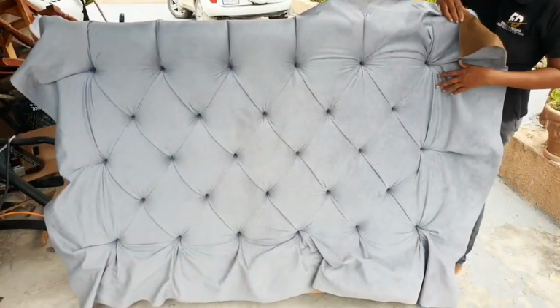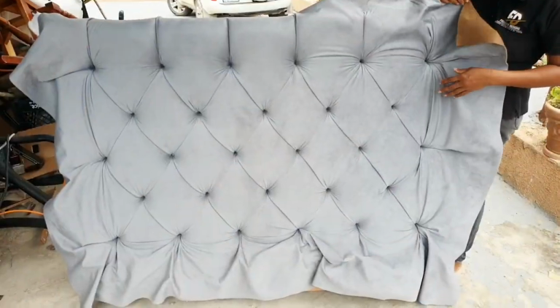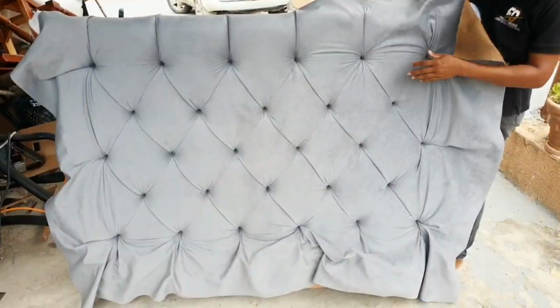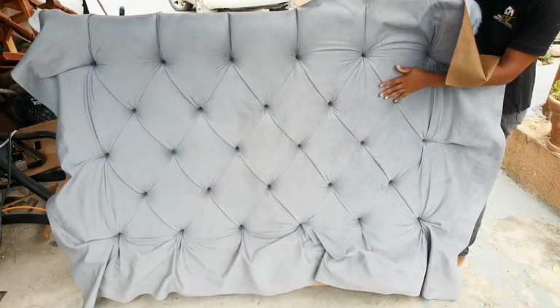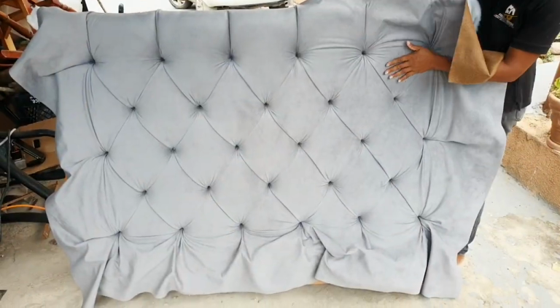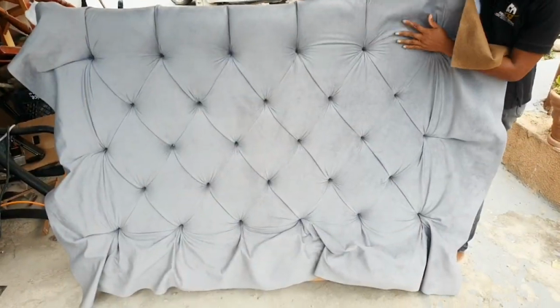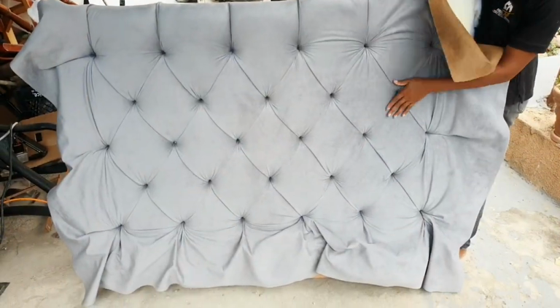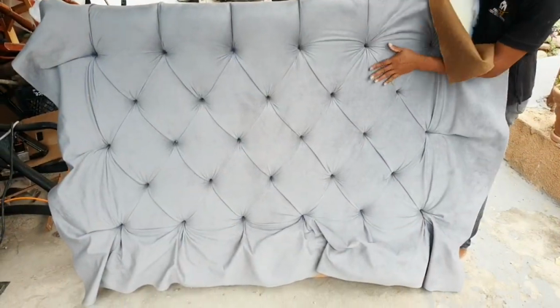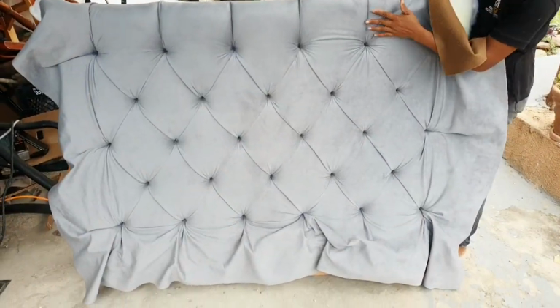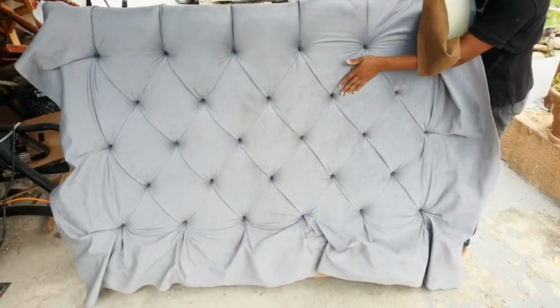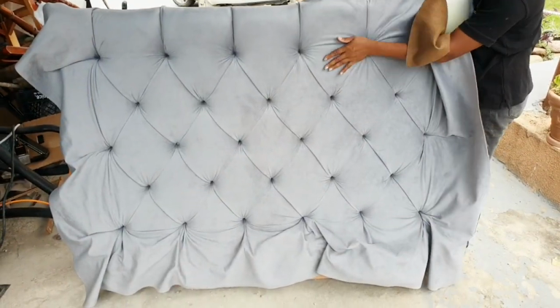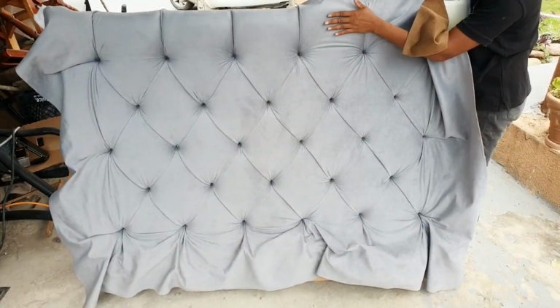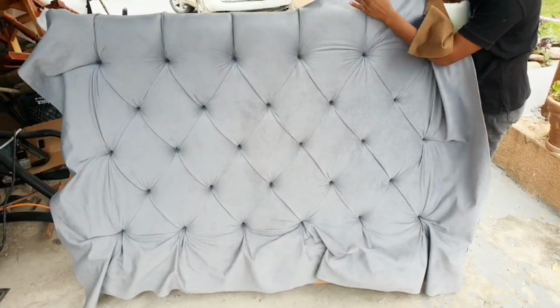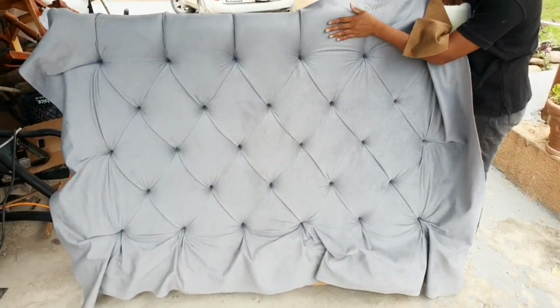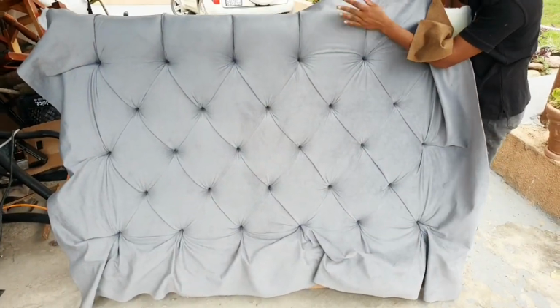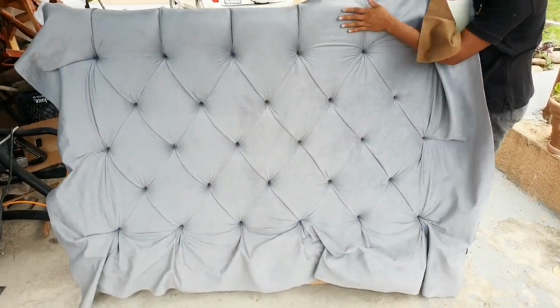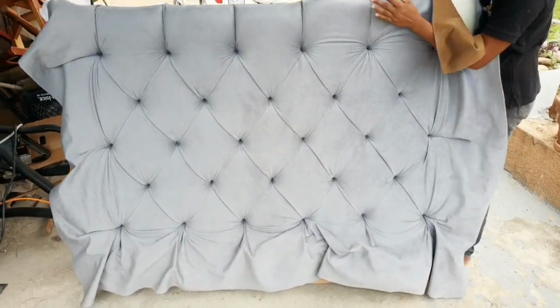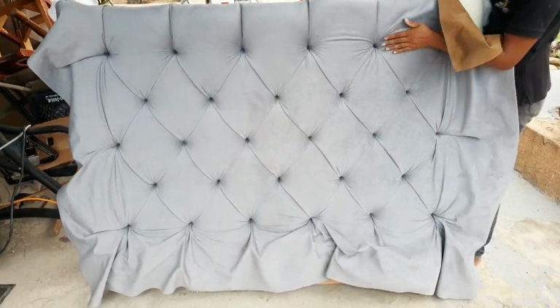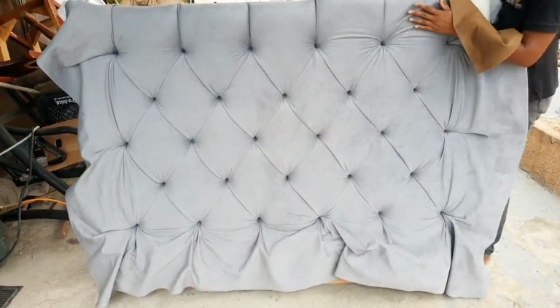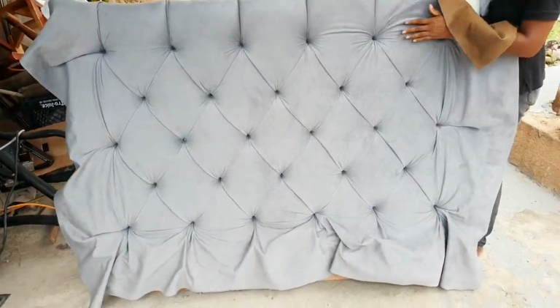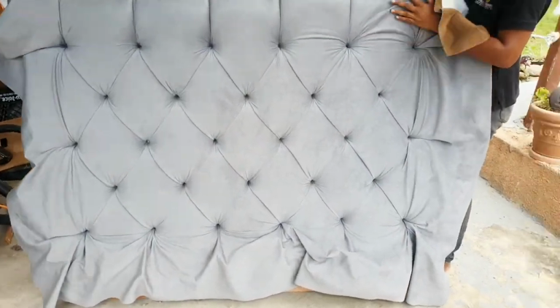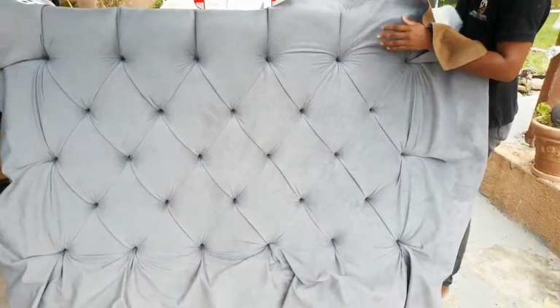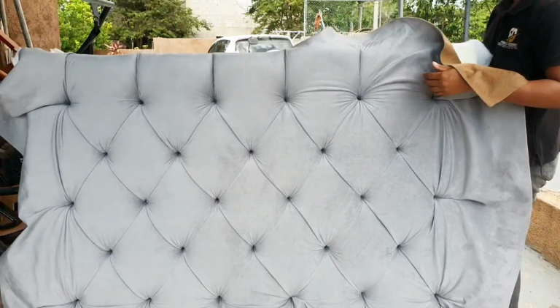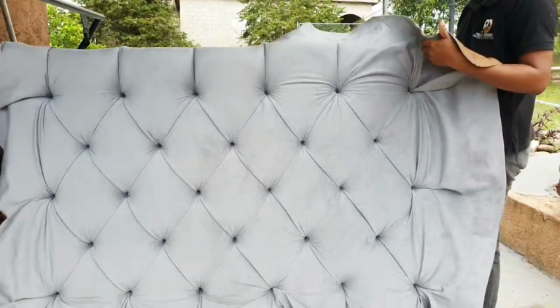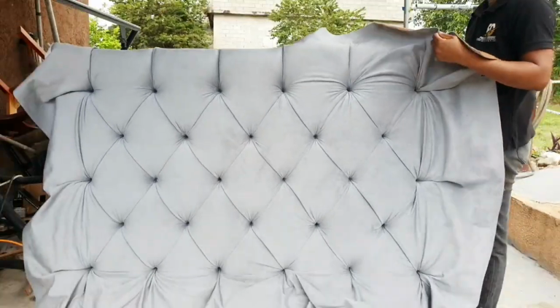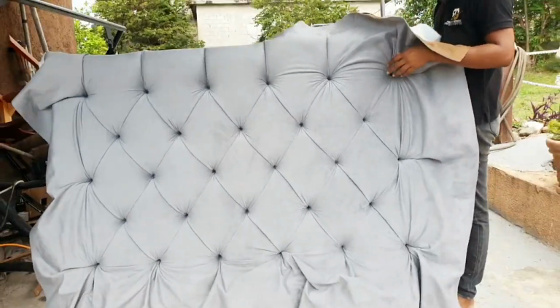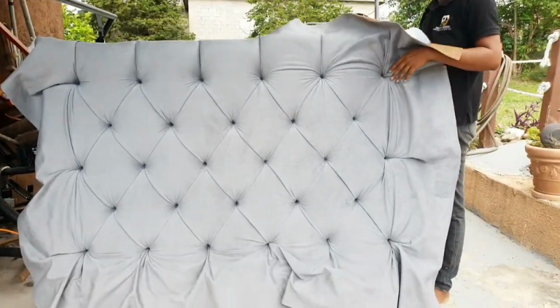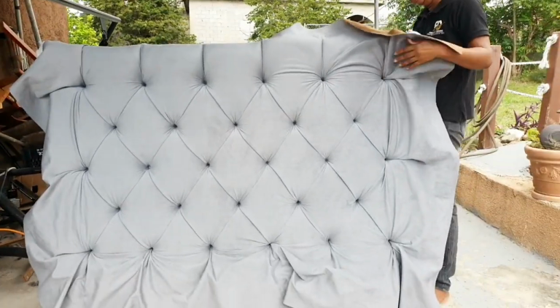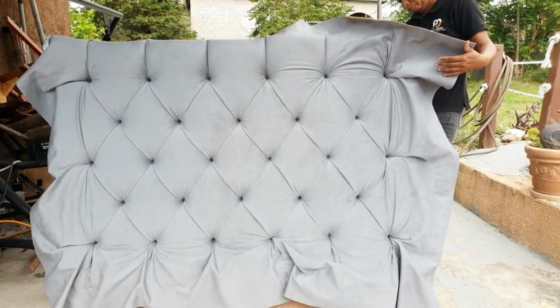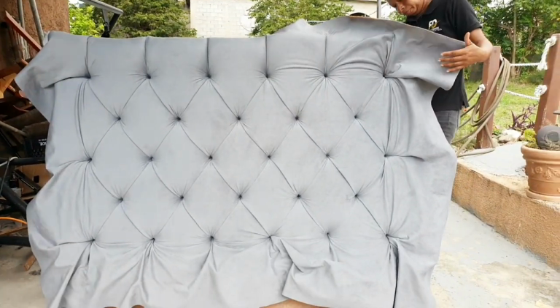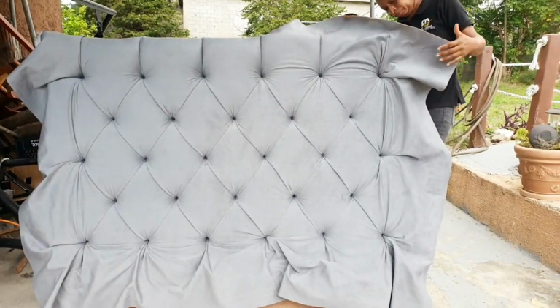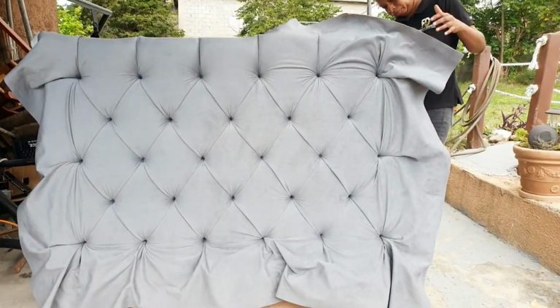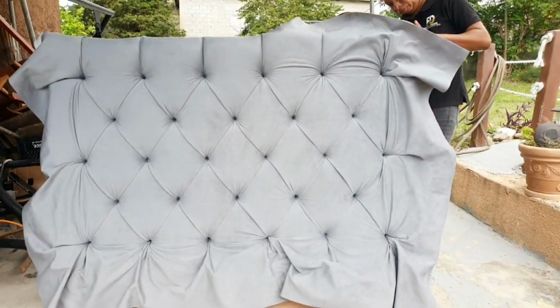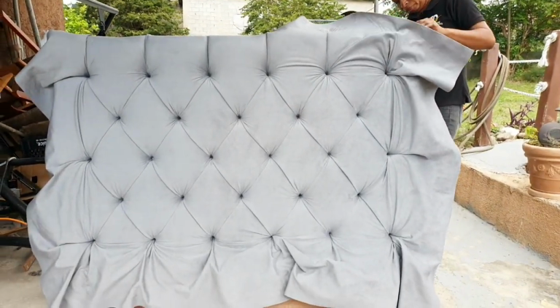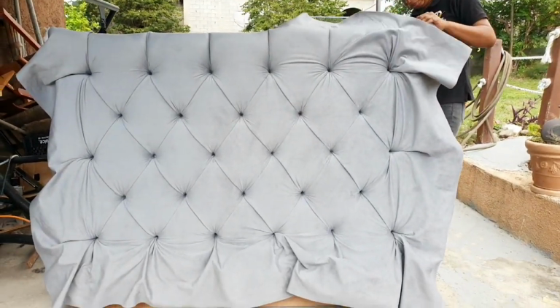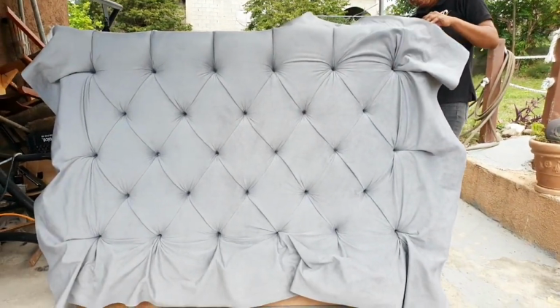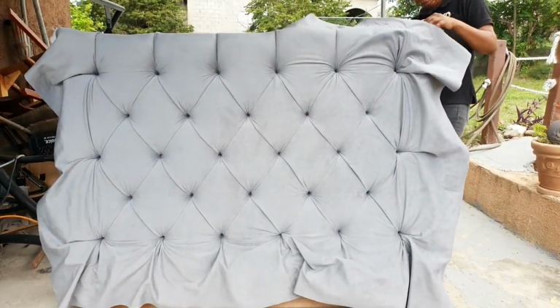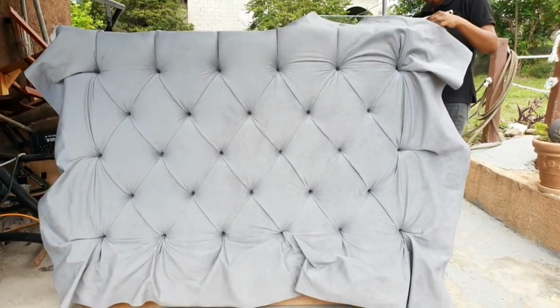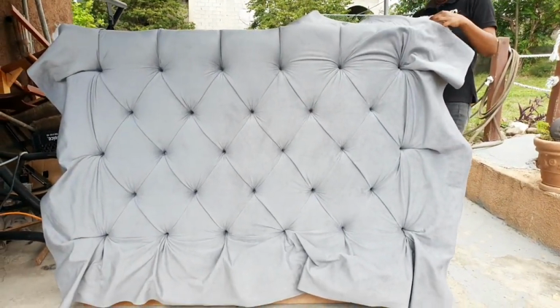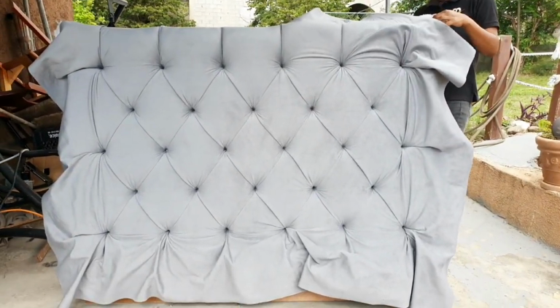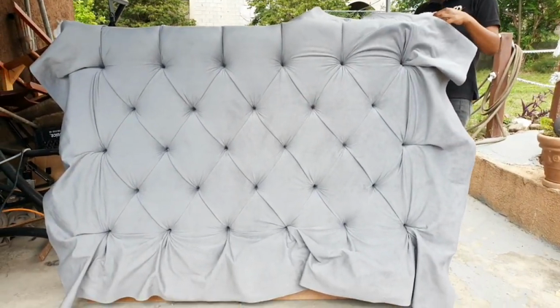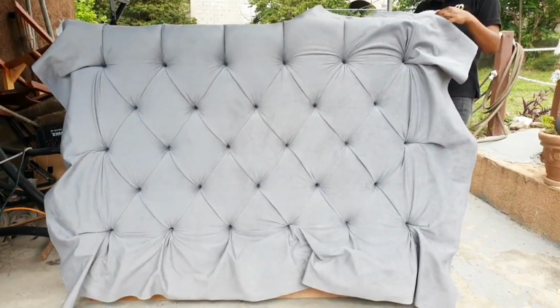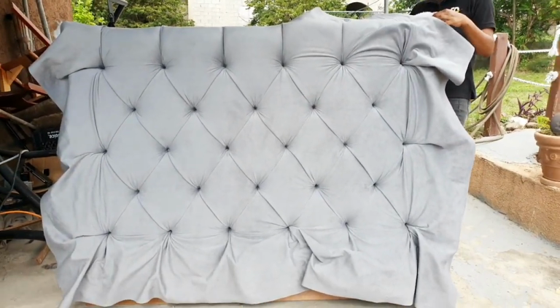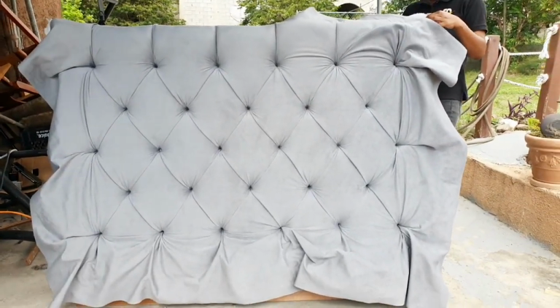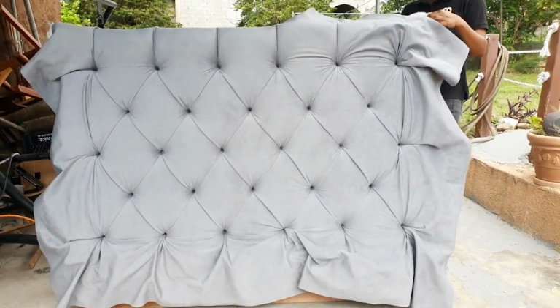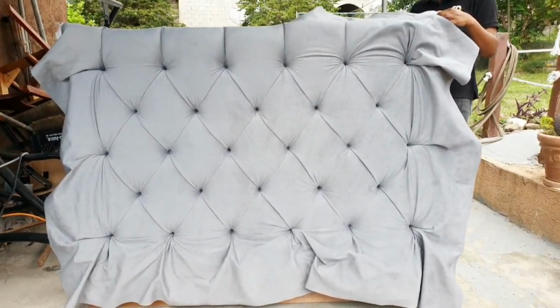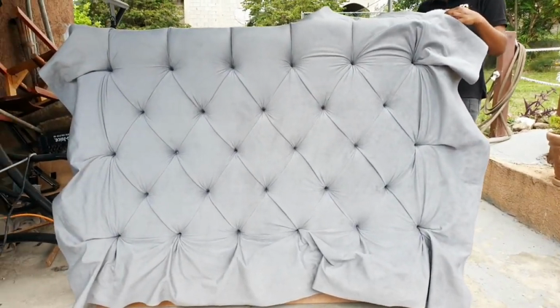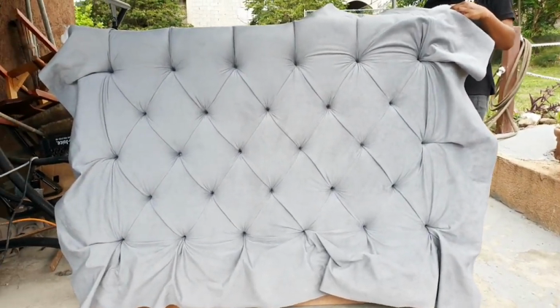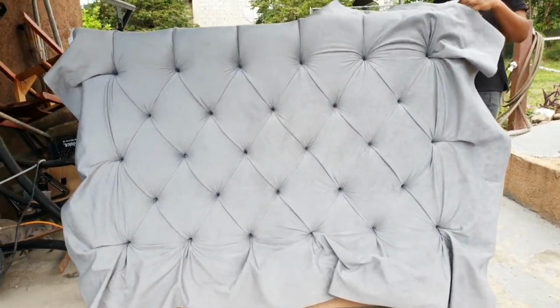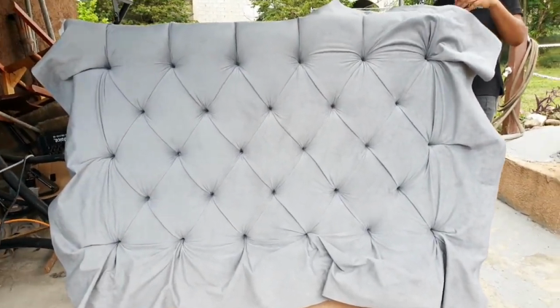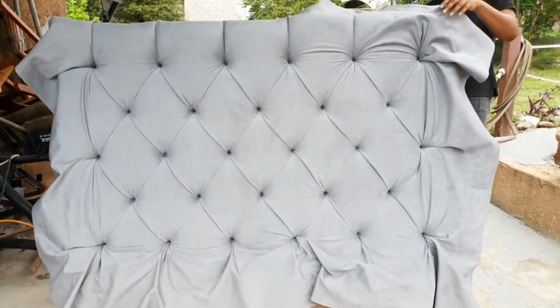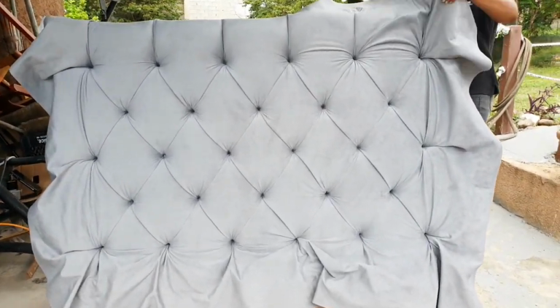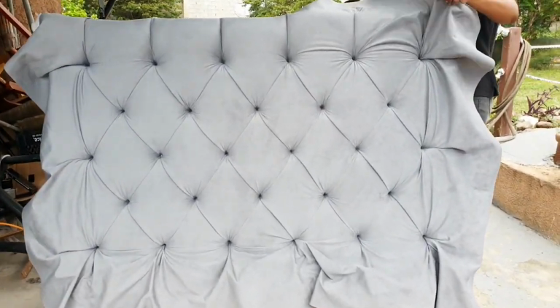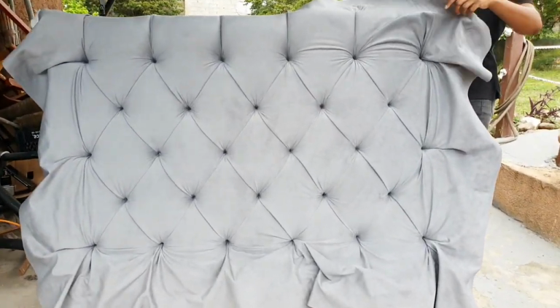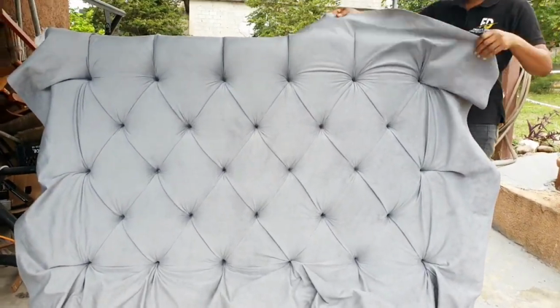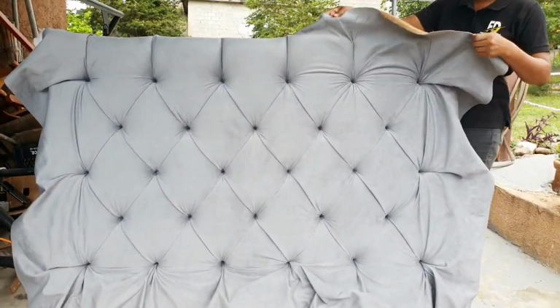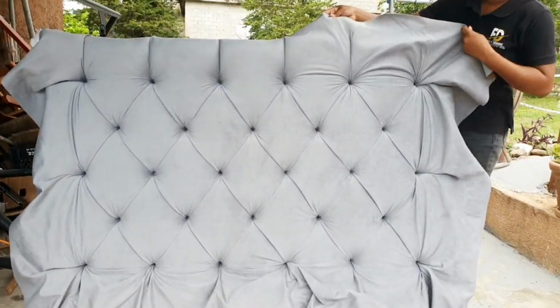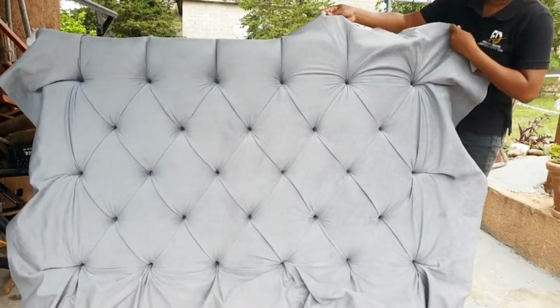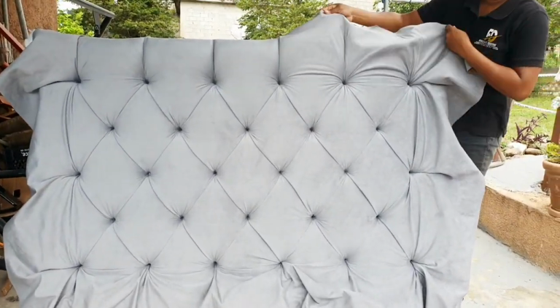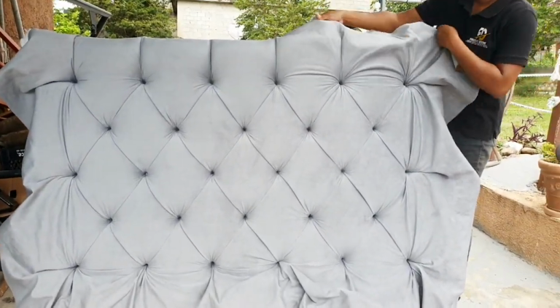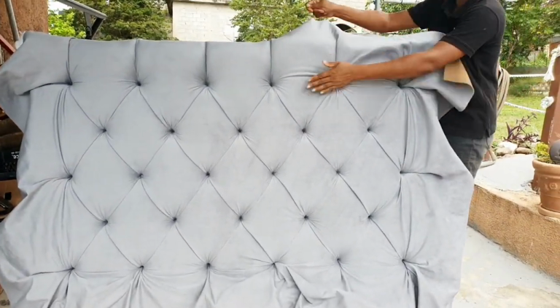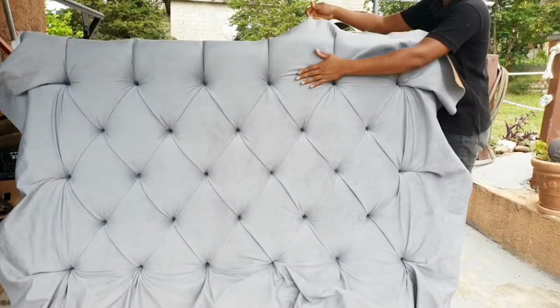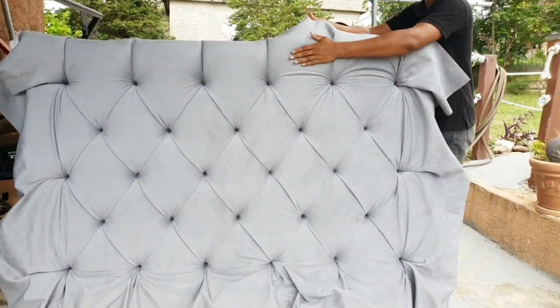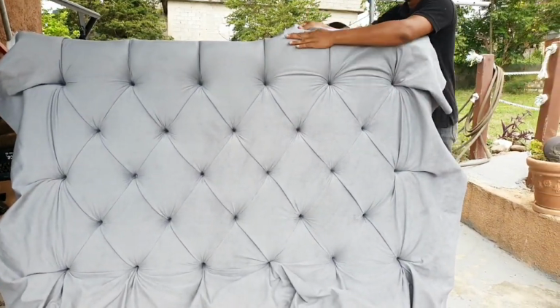So guys, this is day 2. This is how the tufting turned out. Now I'm going to fold over the fabric and staple.